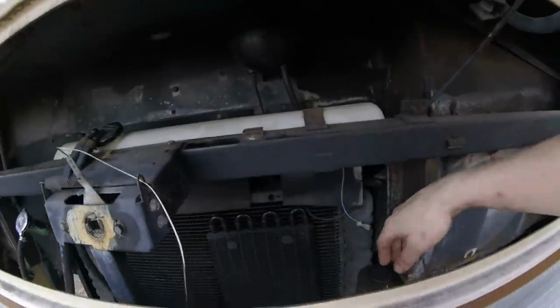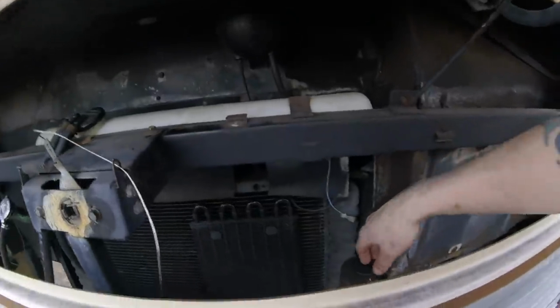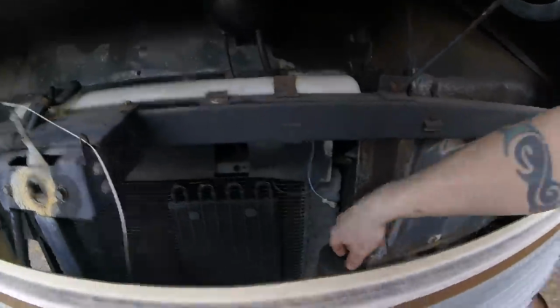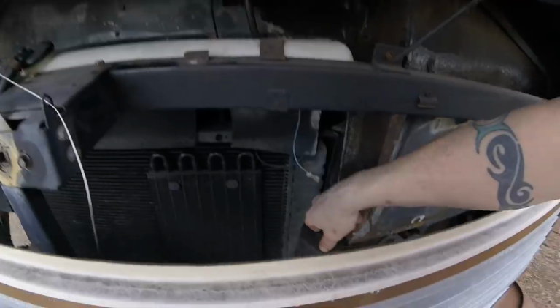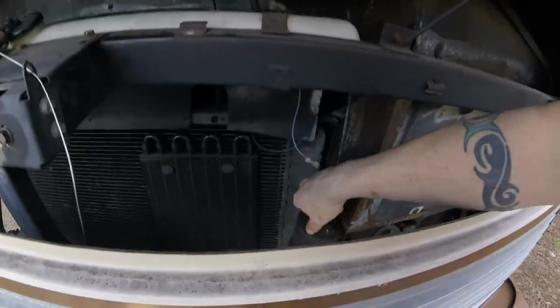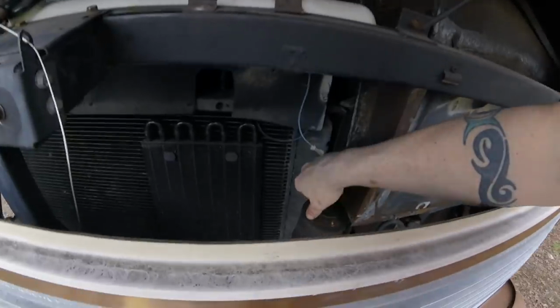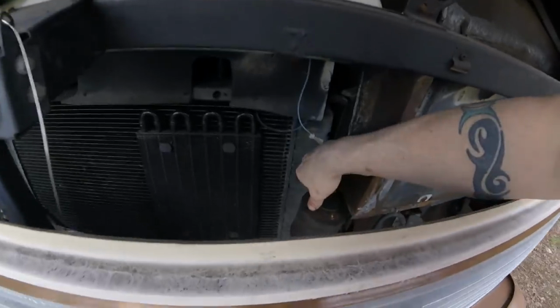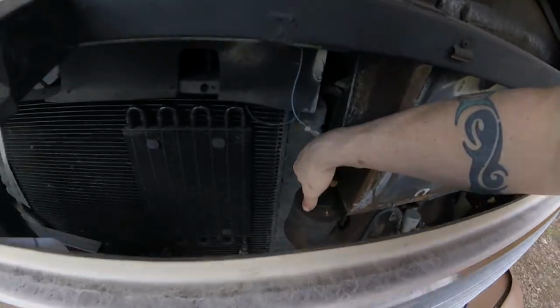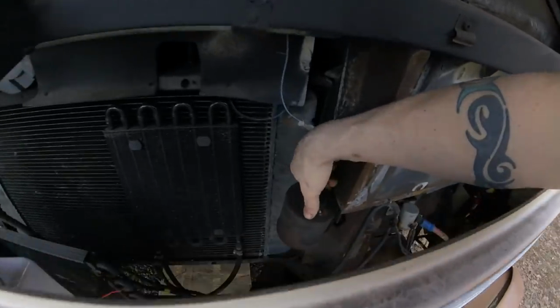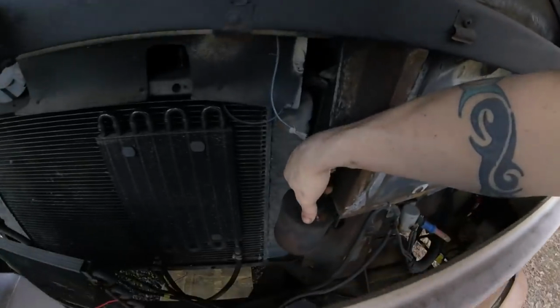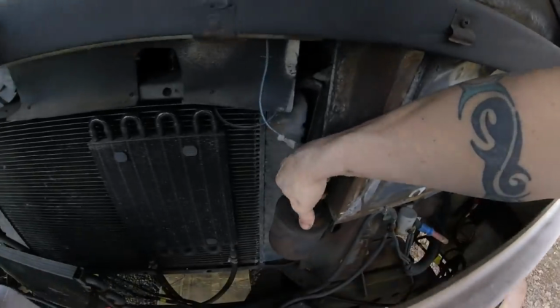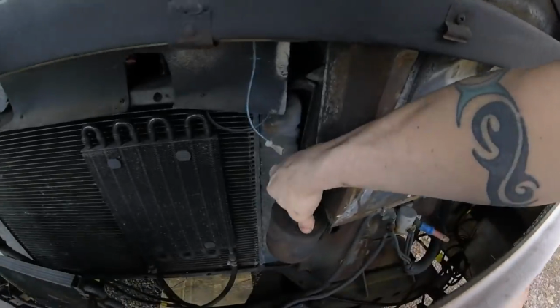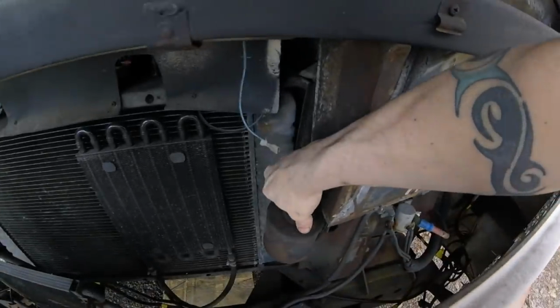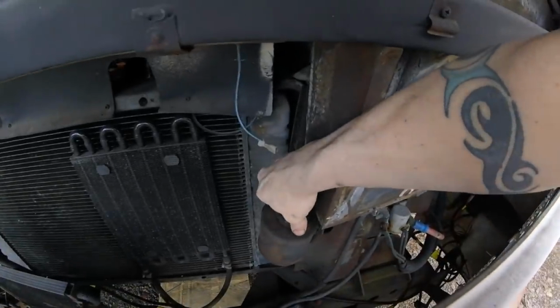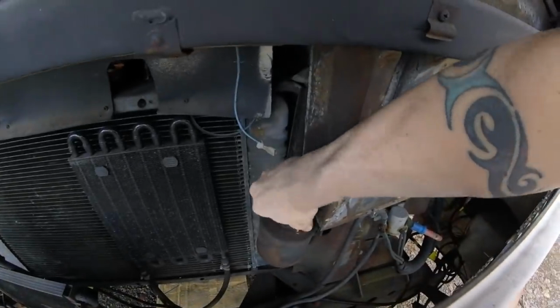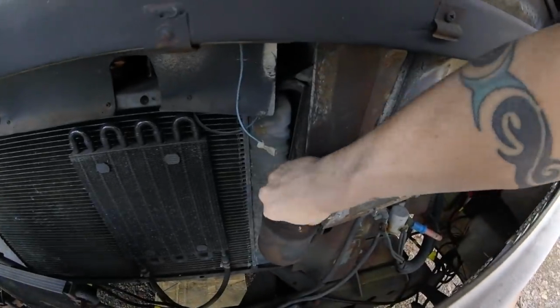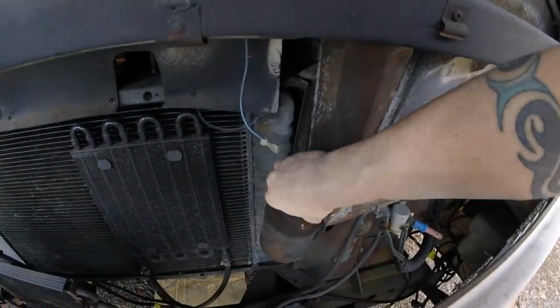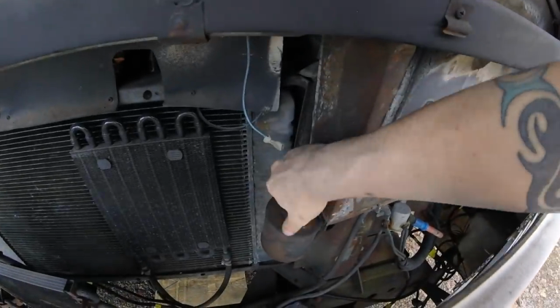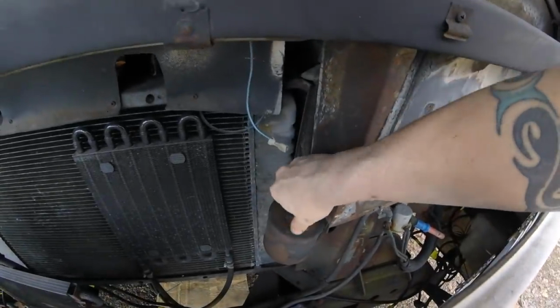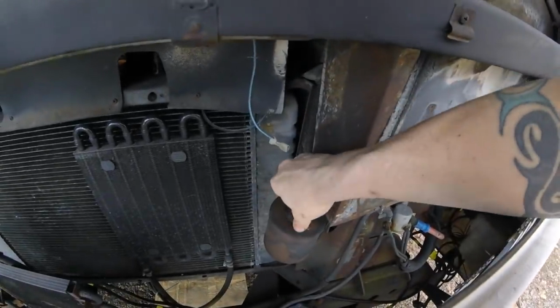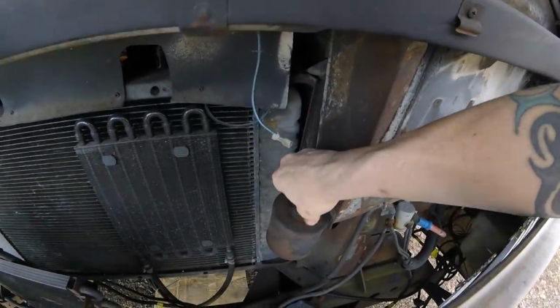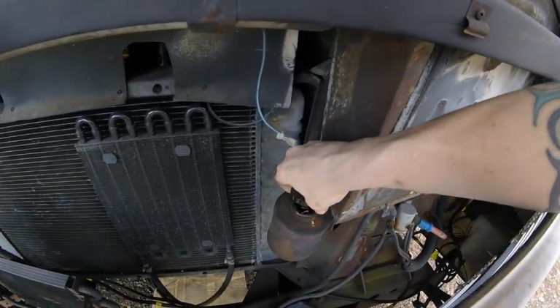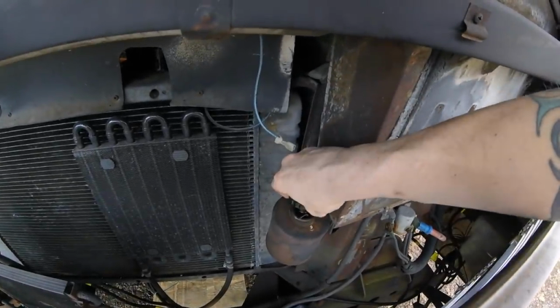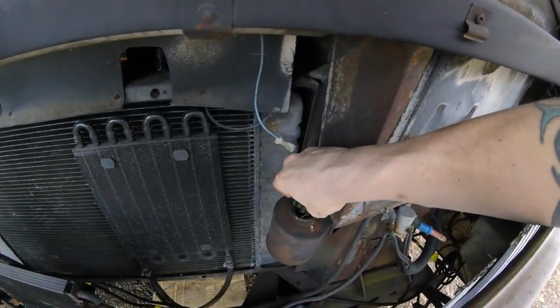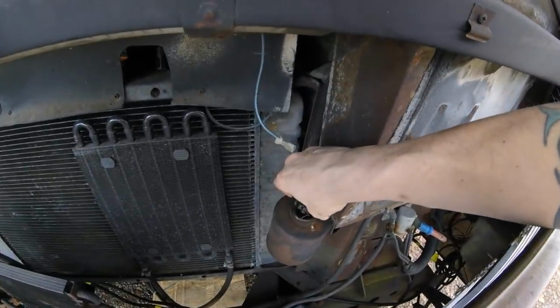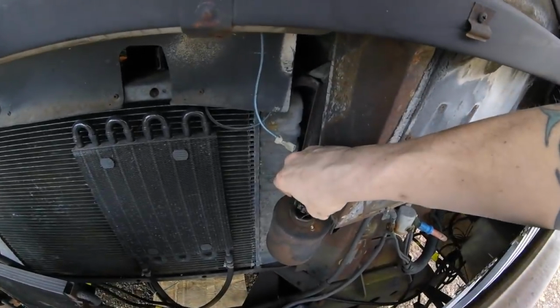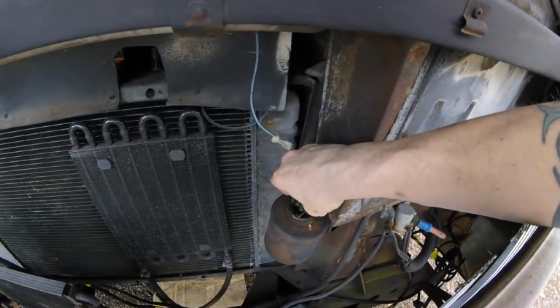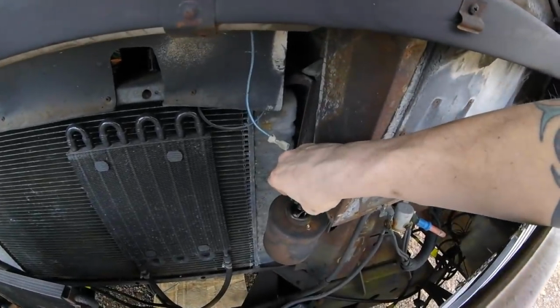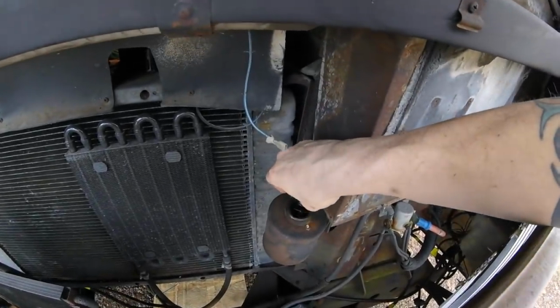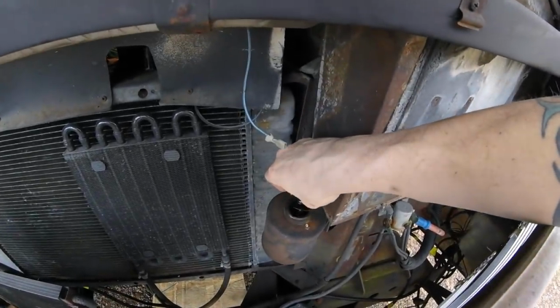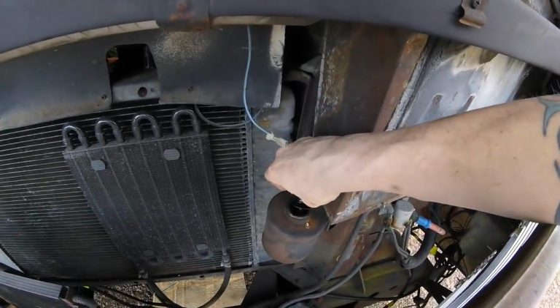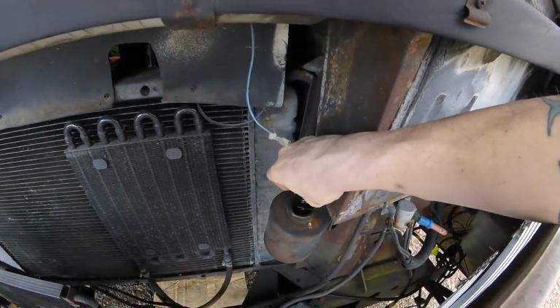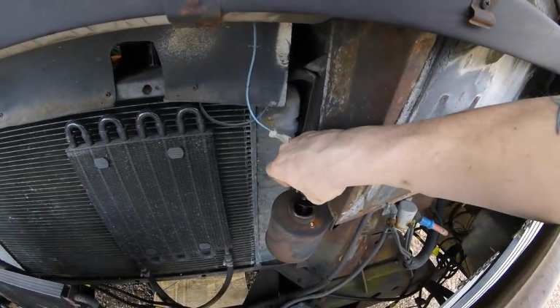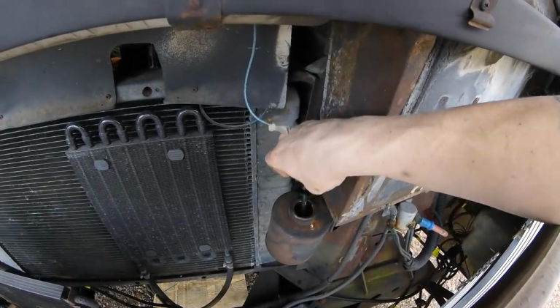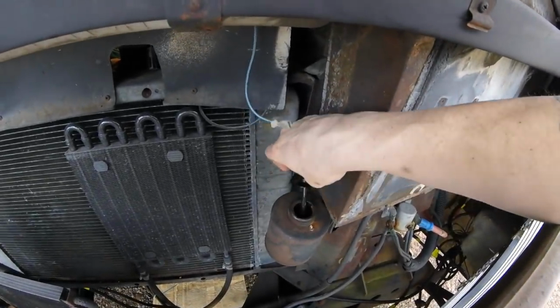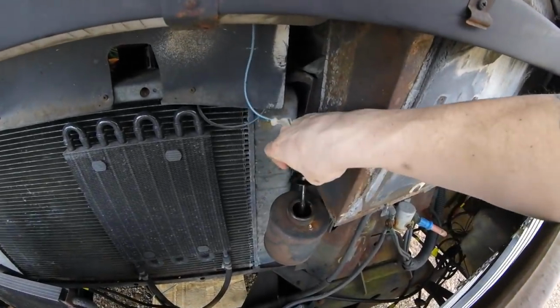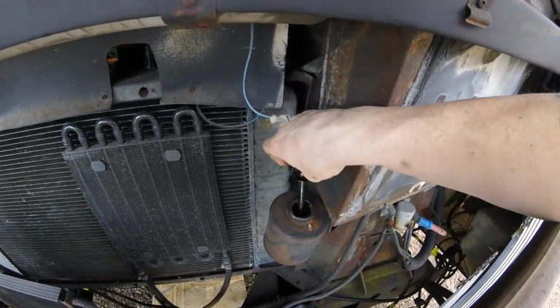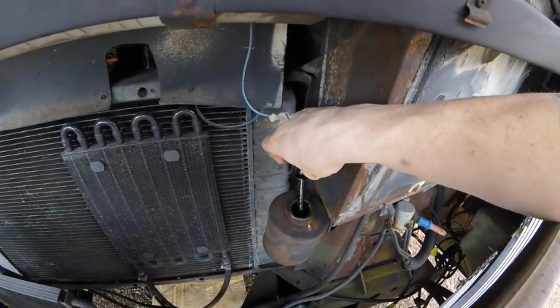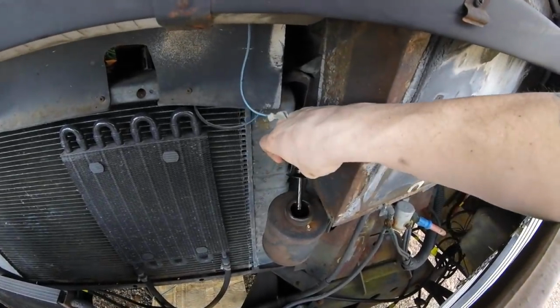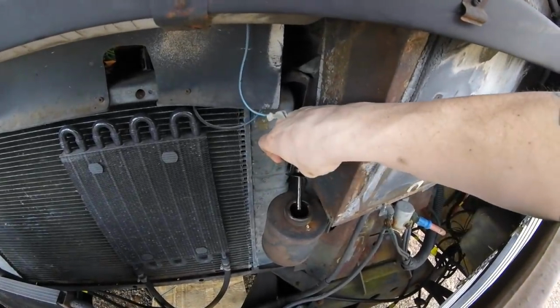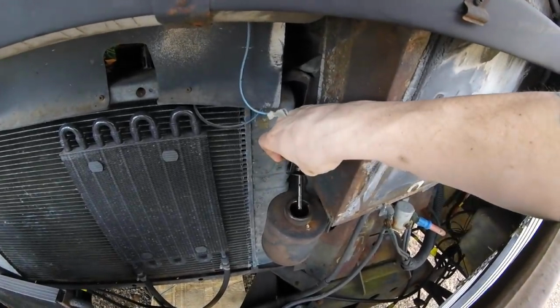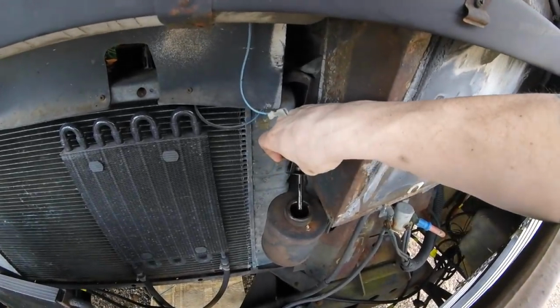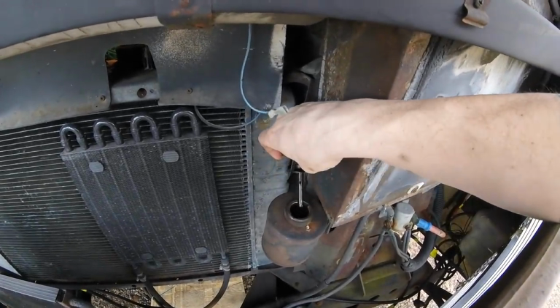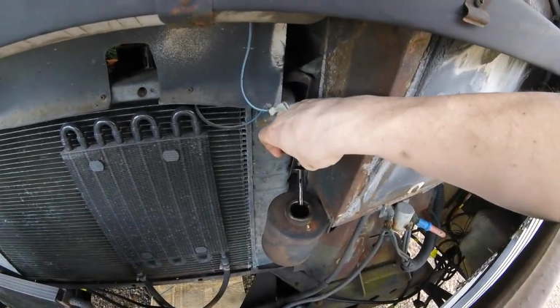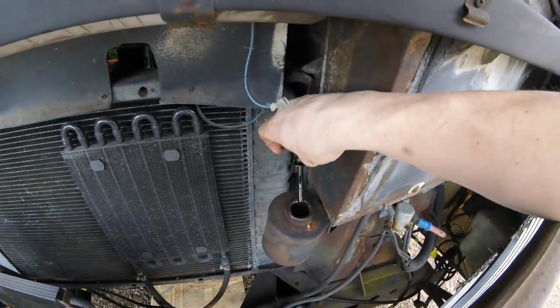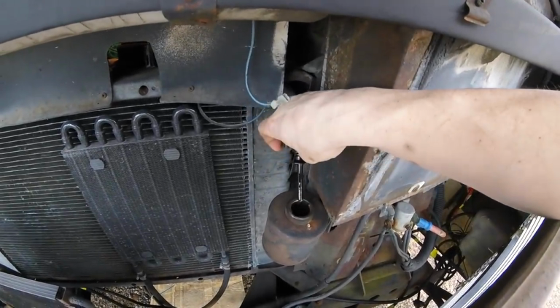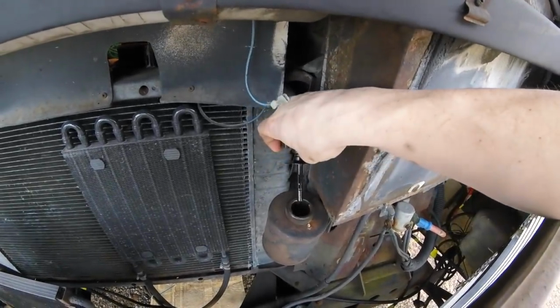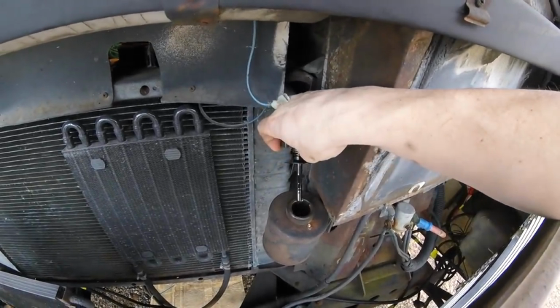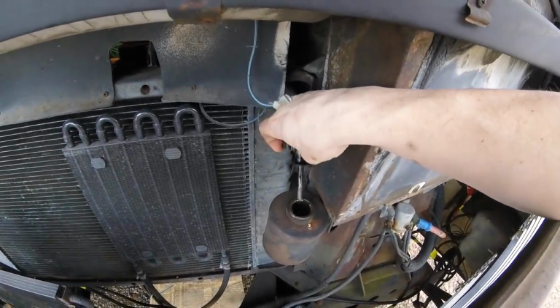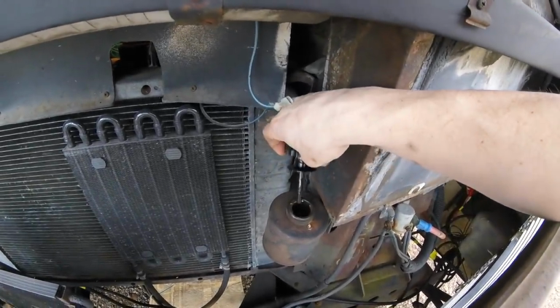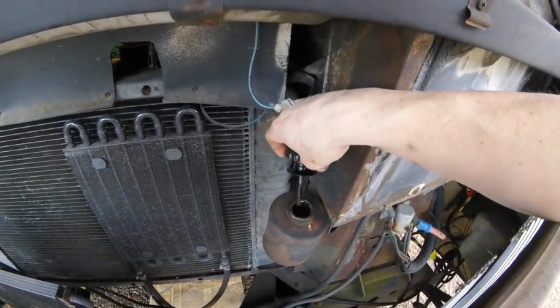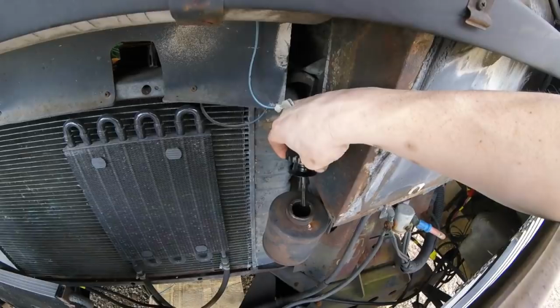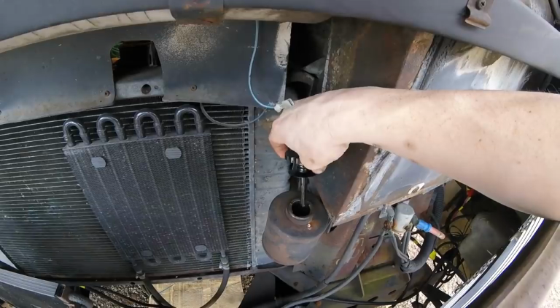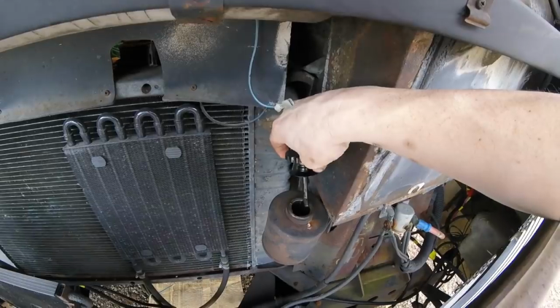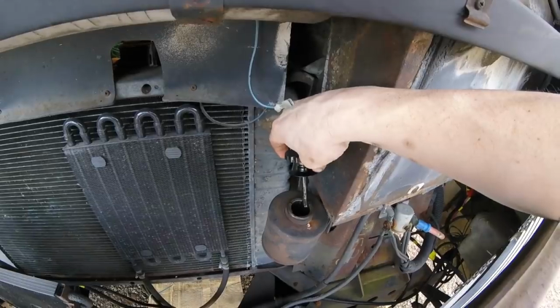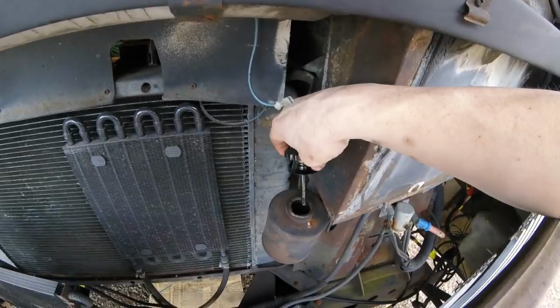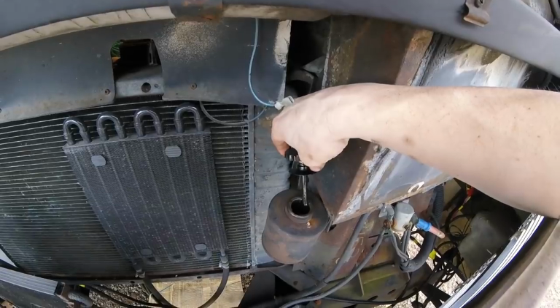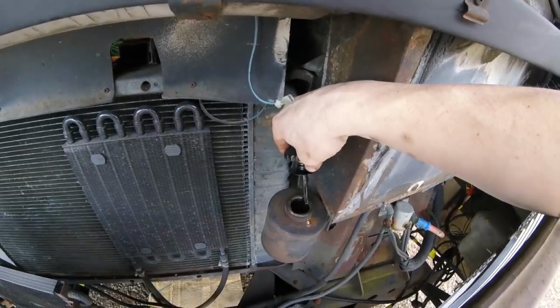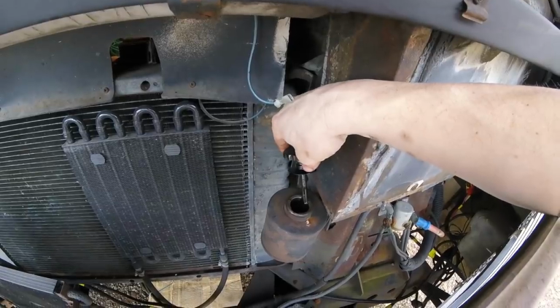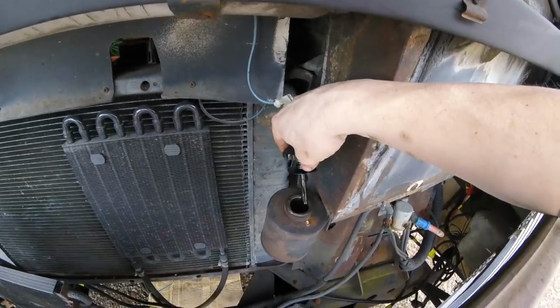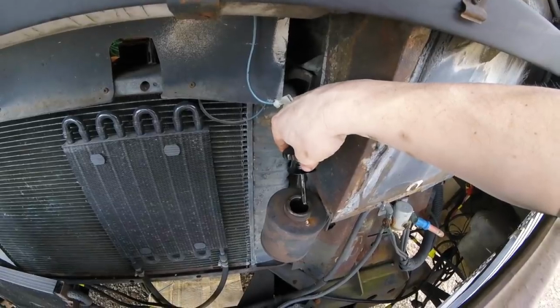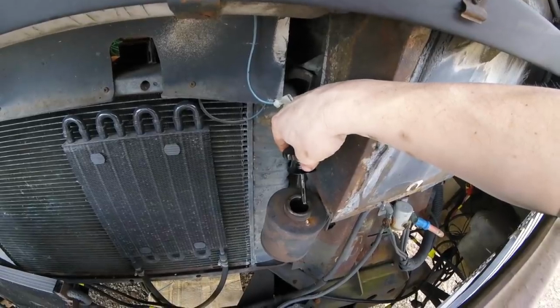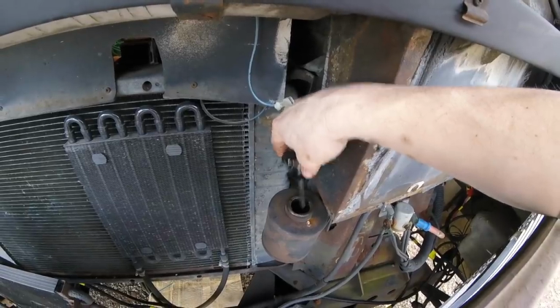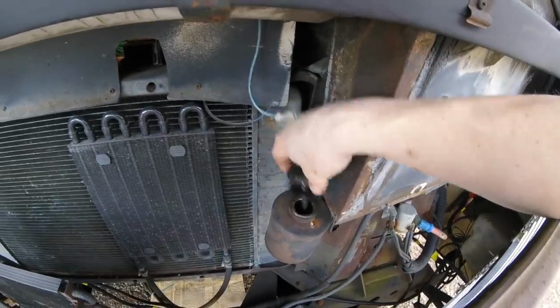While that's draining, let's check the power steering fluid — looks good.